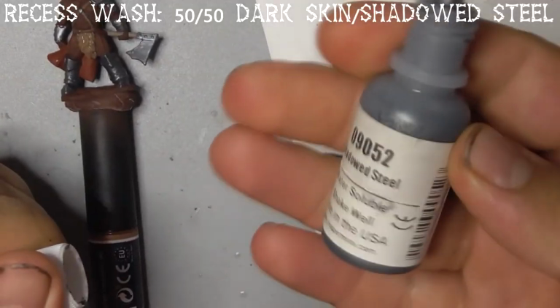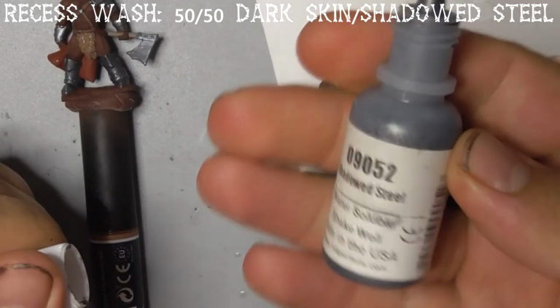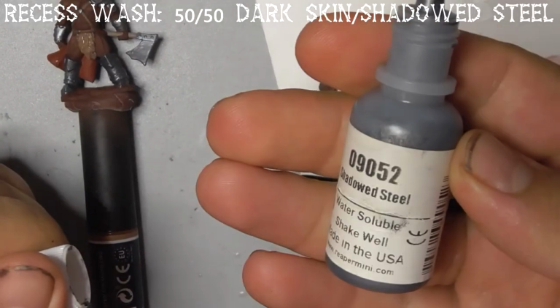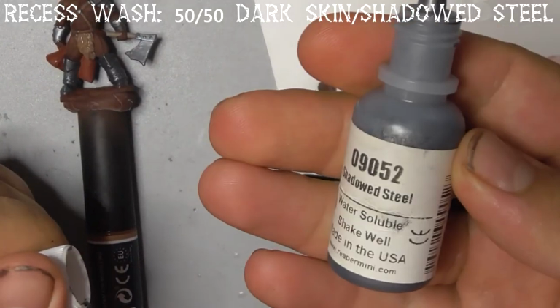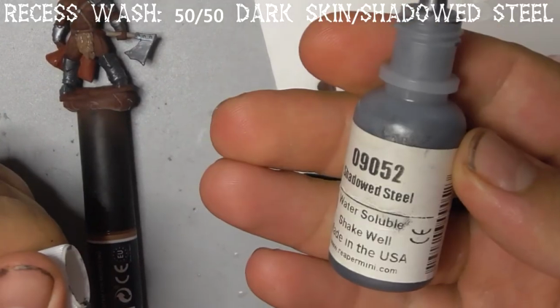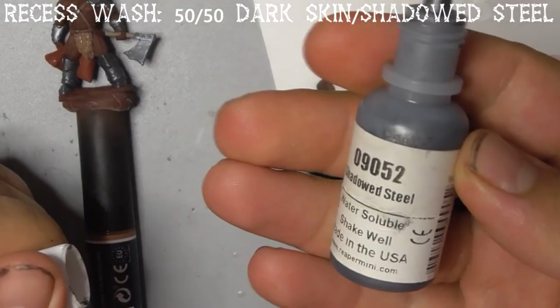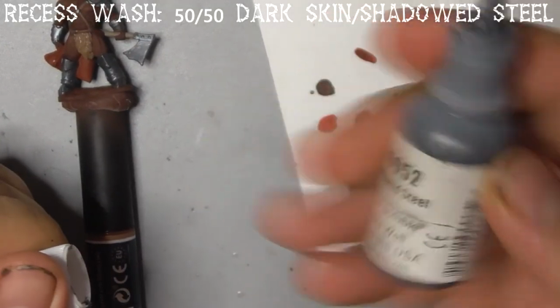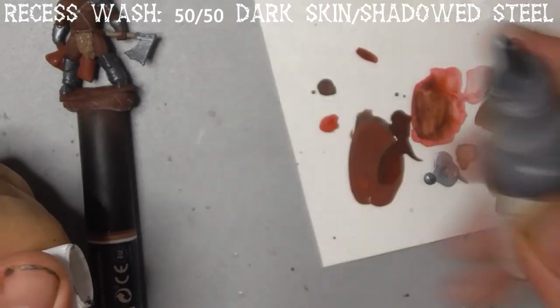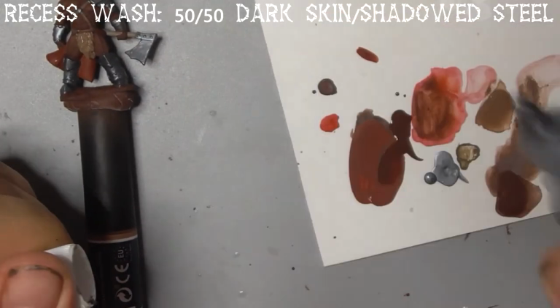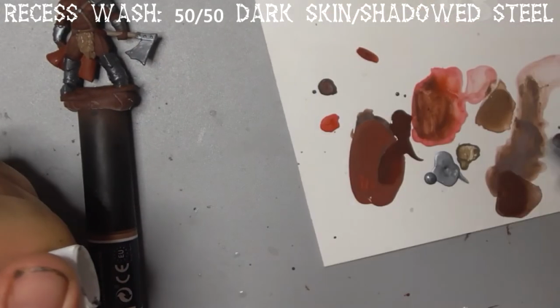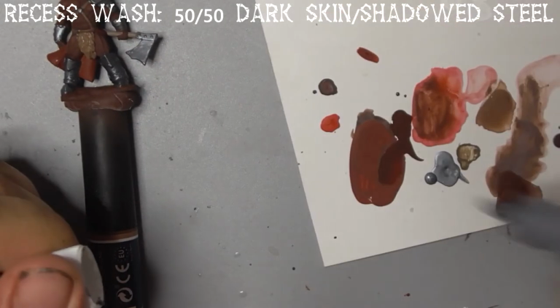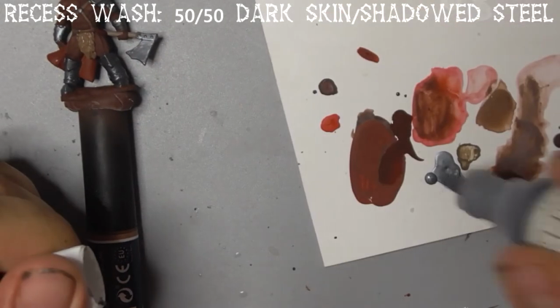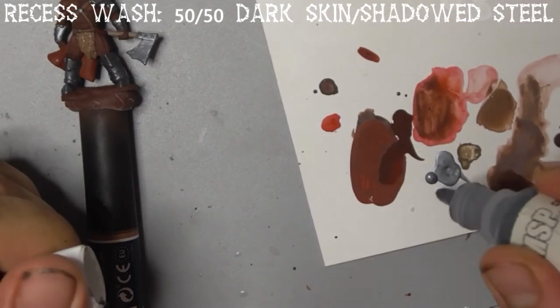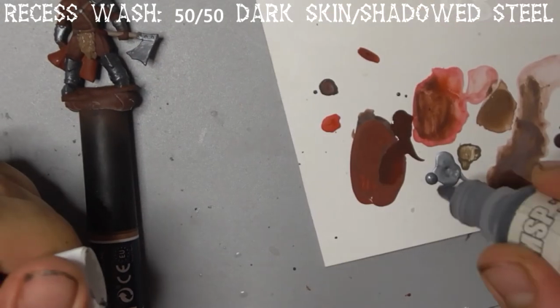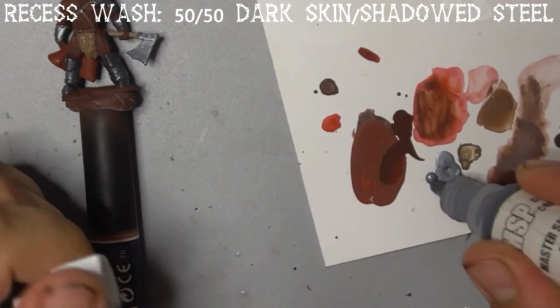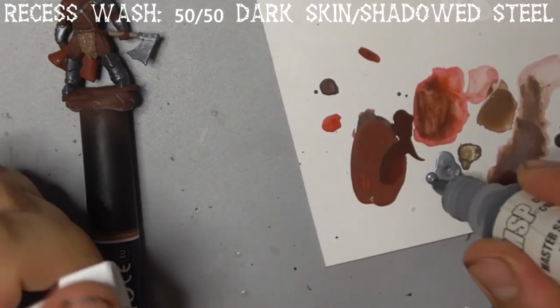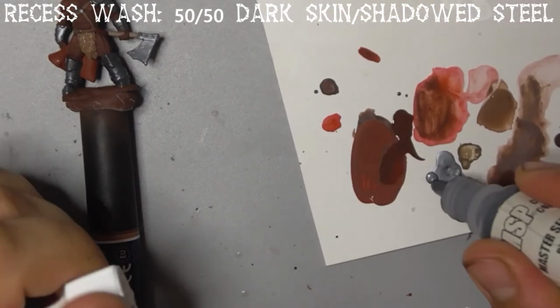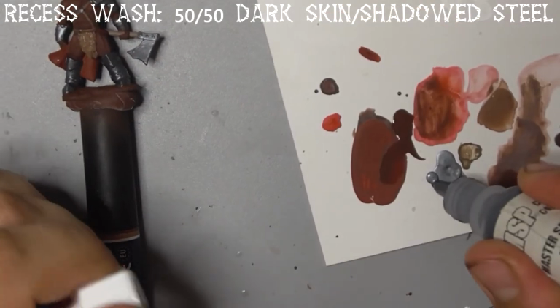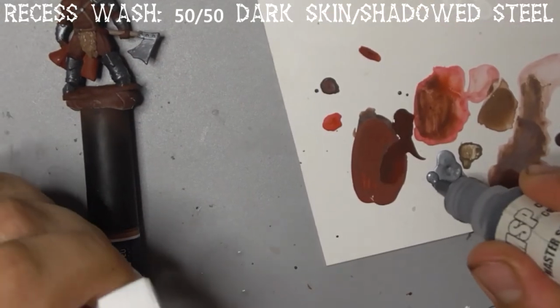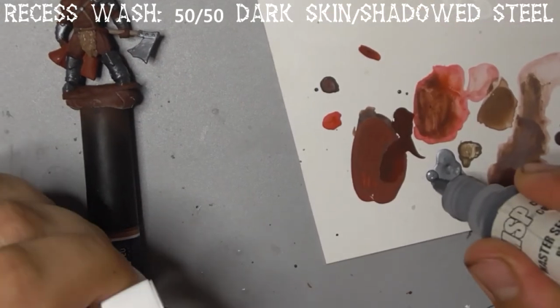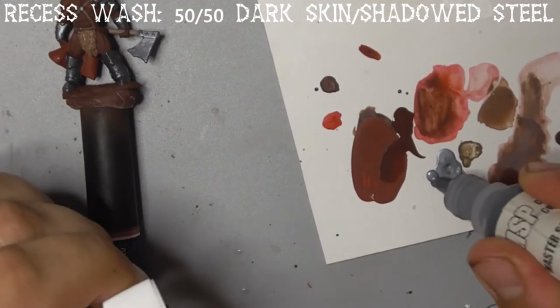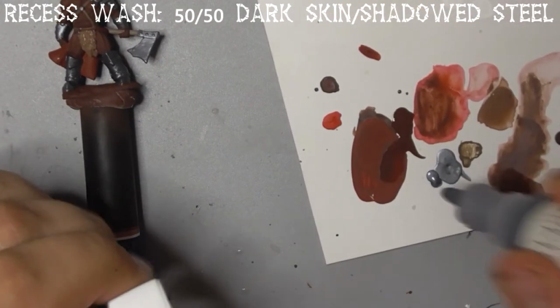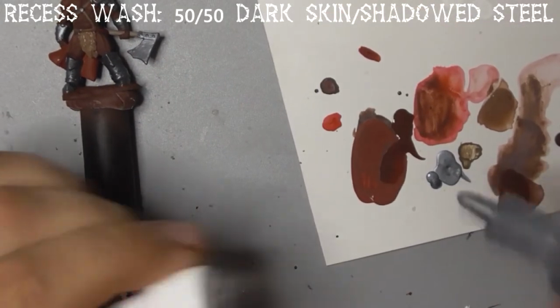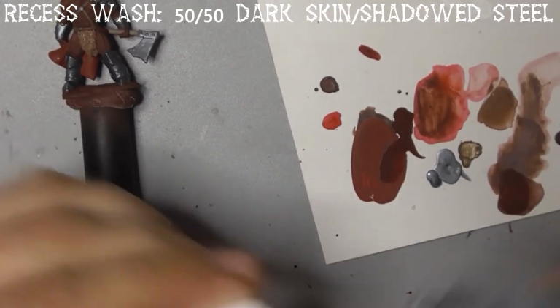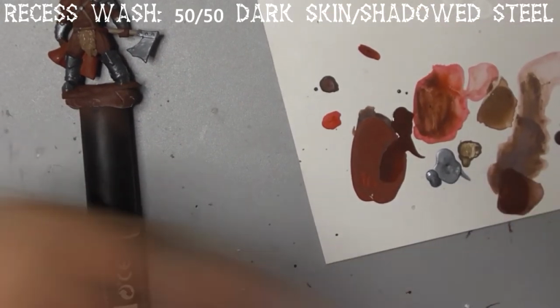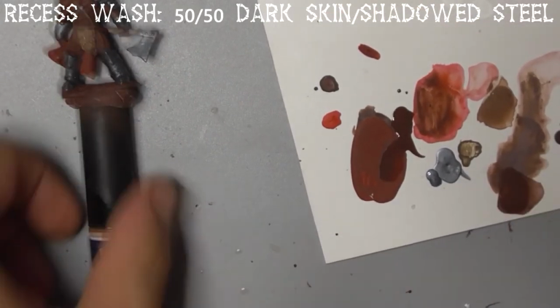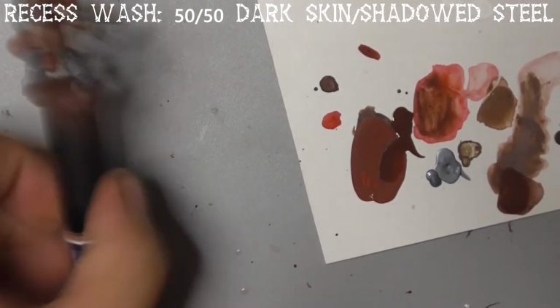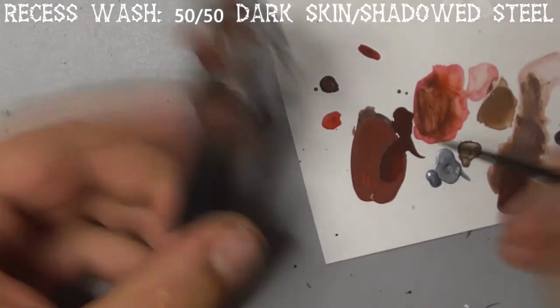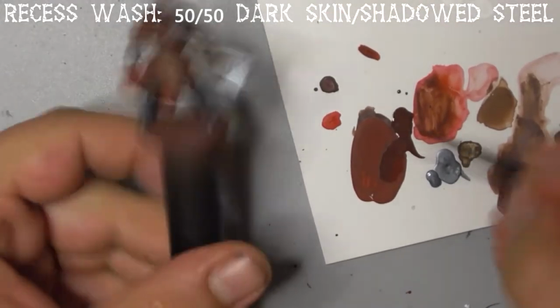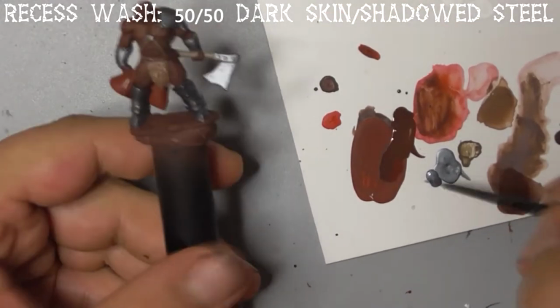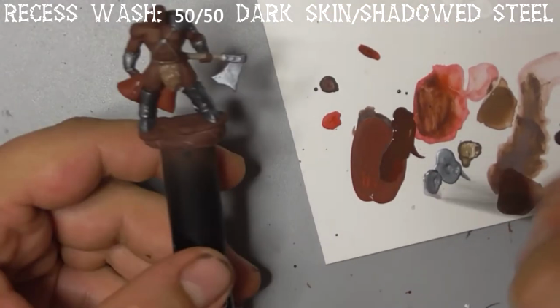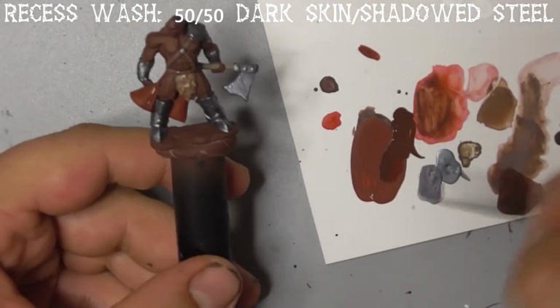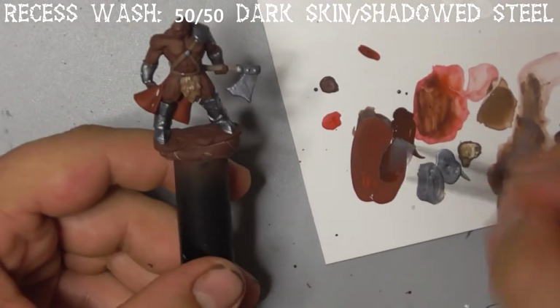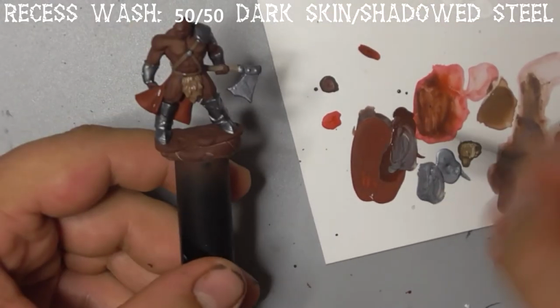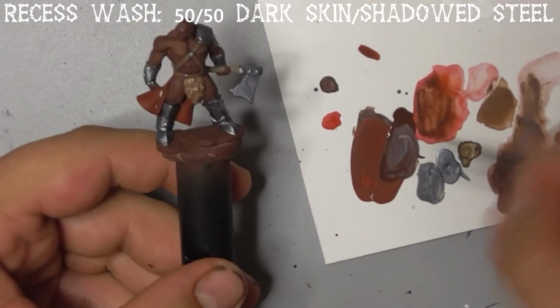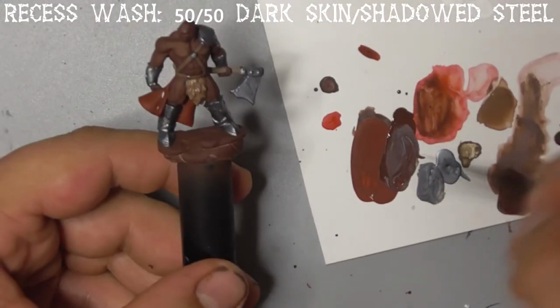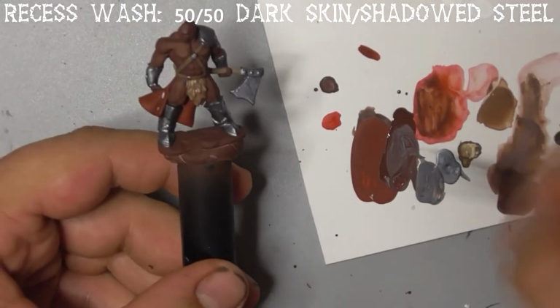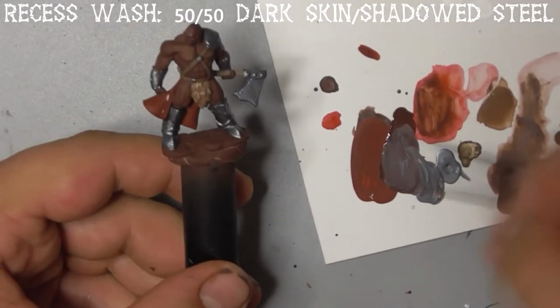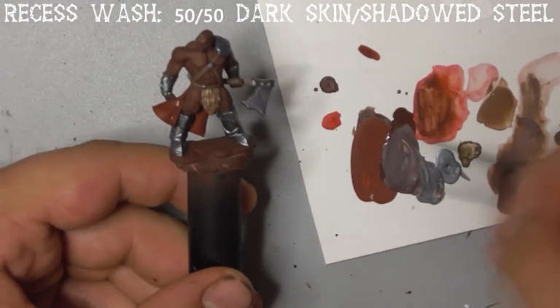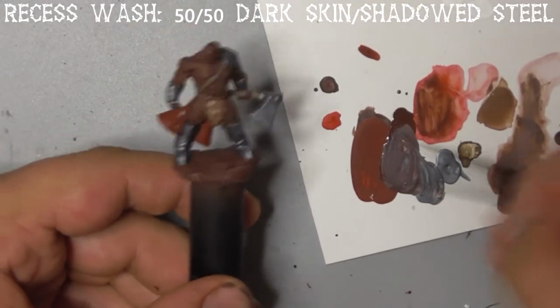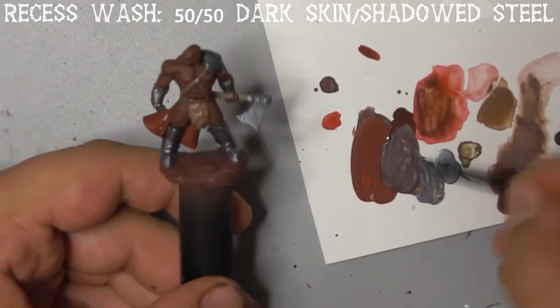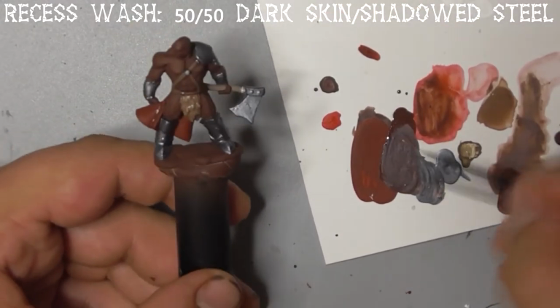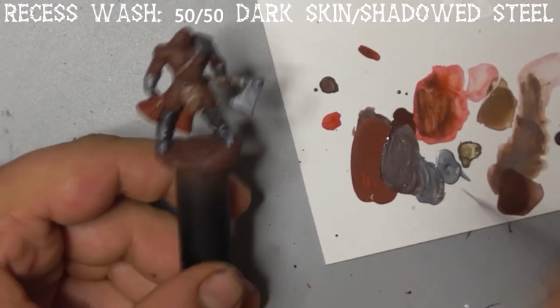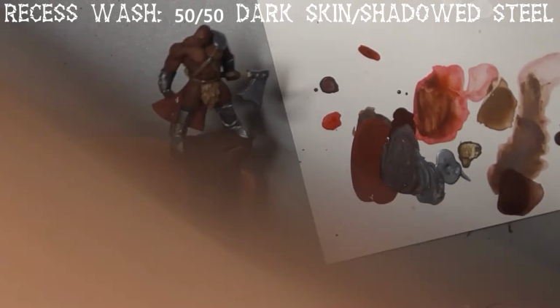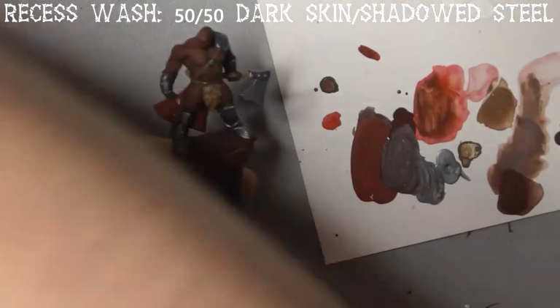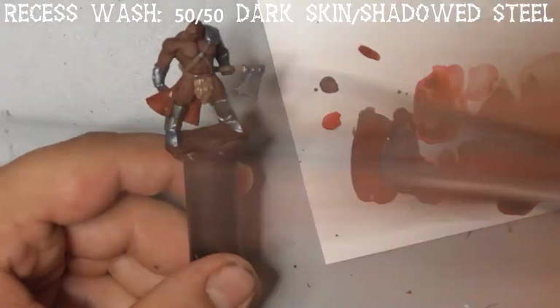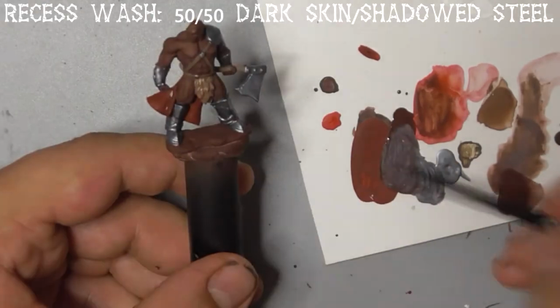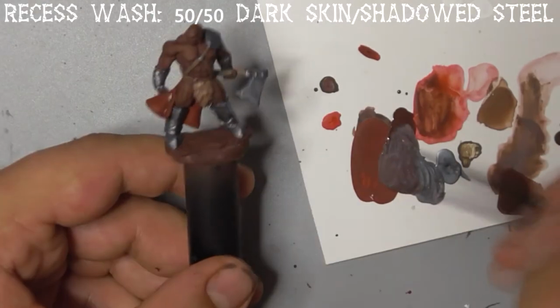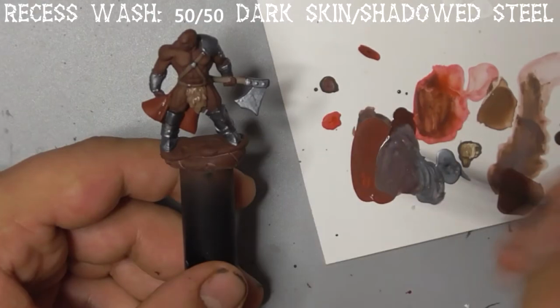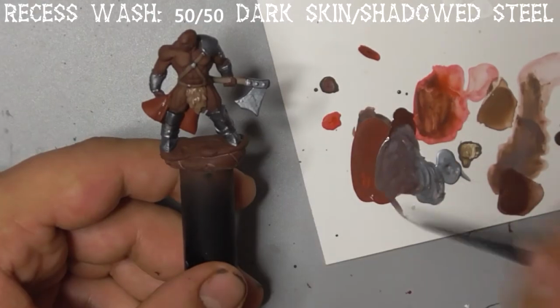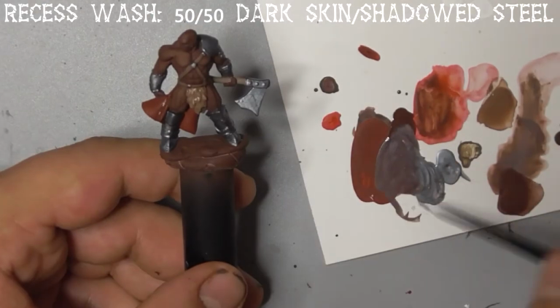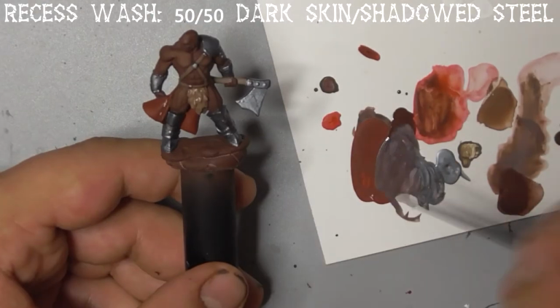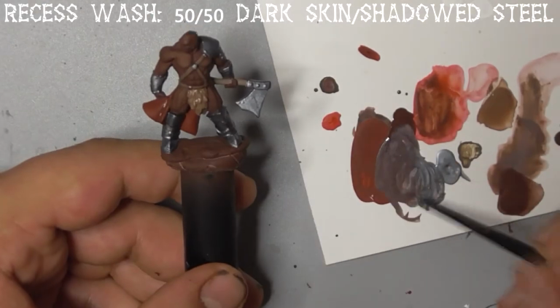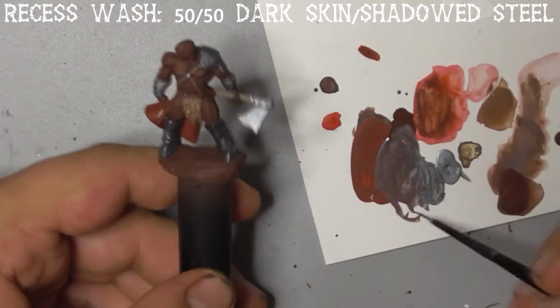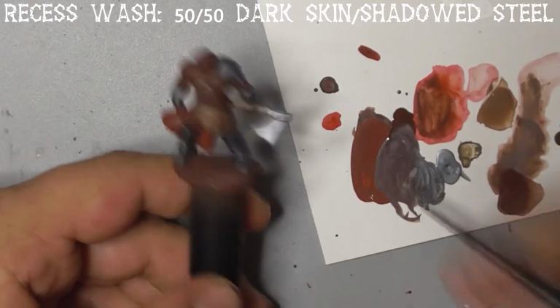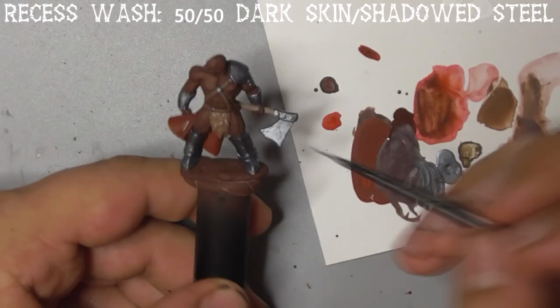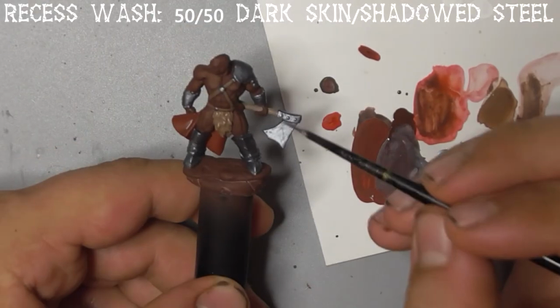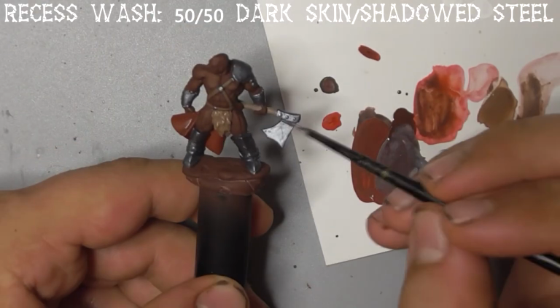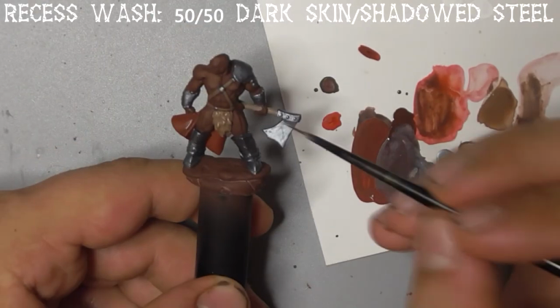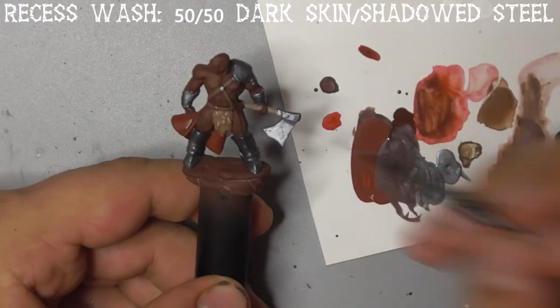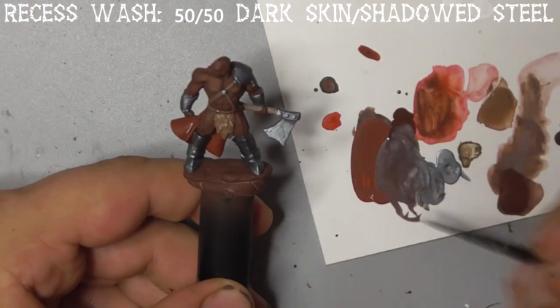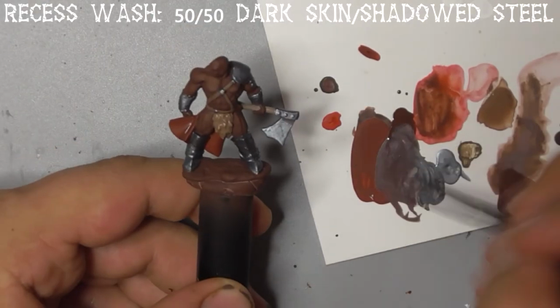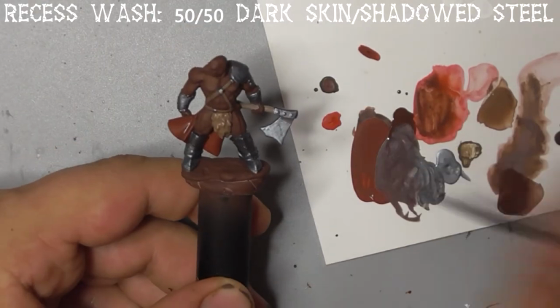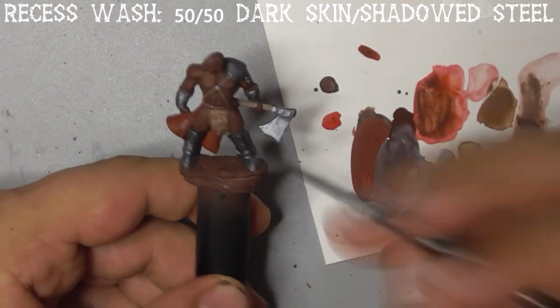Finally, mix shadowed steel with dark skin and dilute it, then paint this into the creases and cracks between his armour plates.